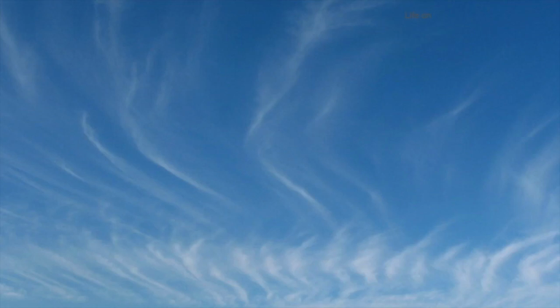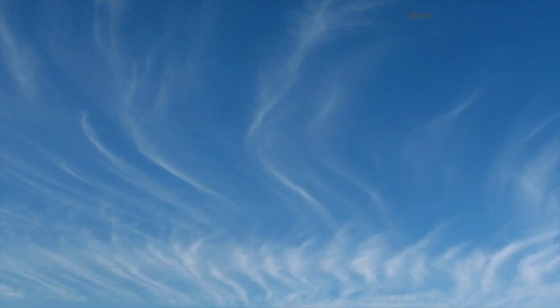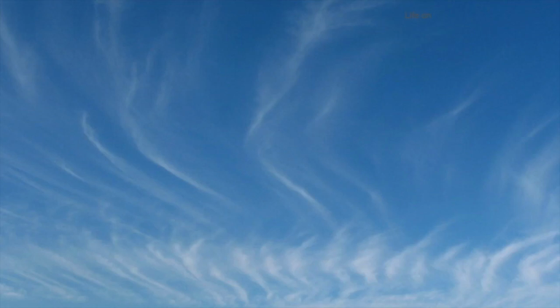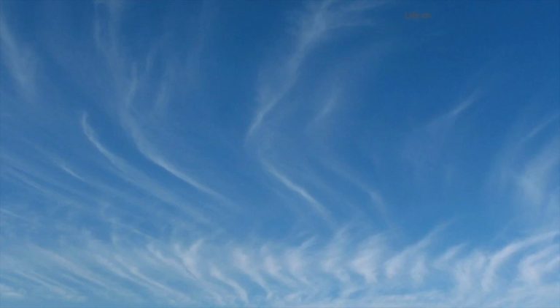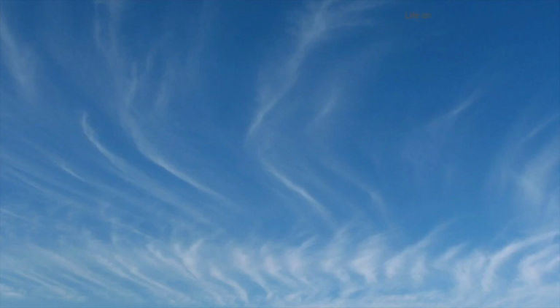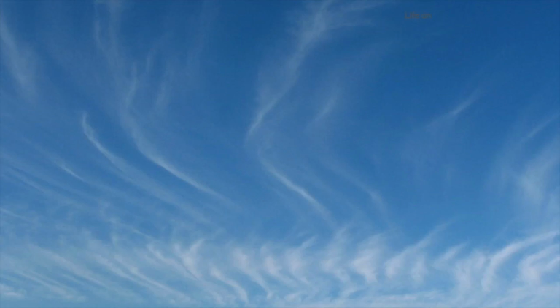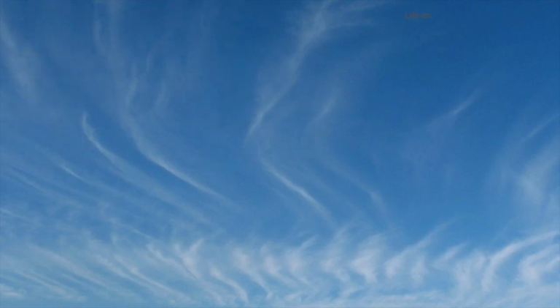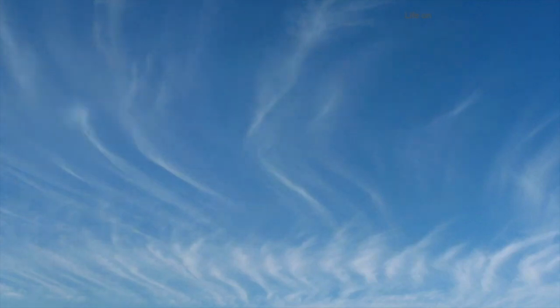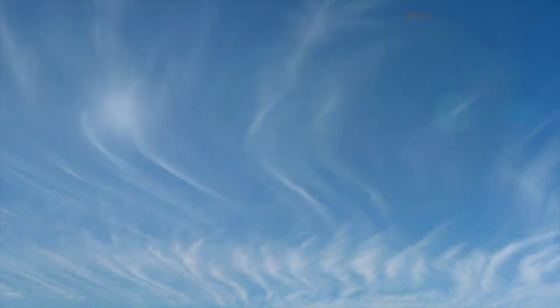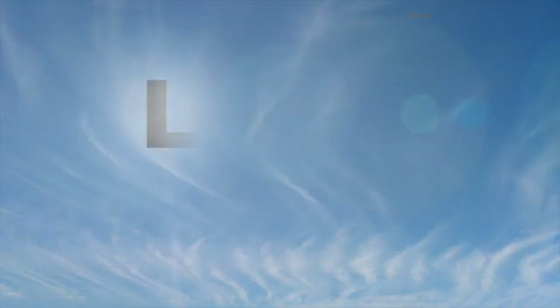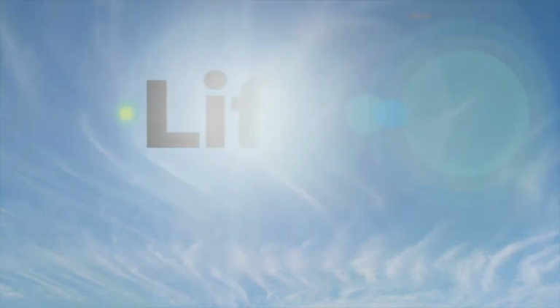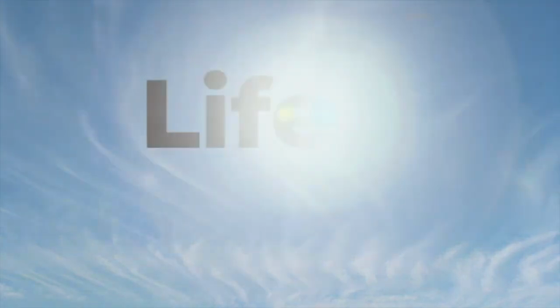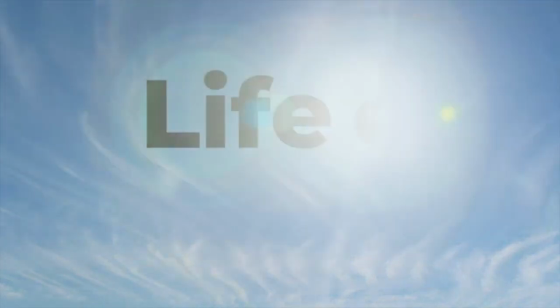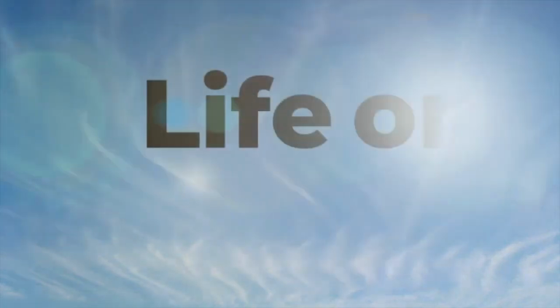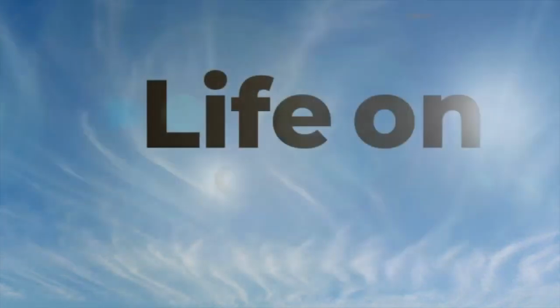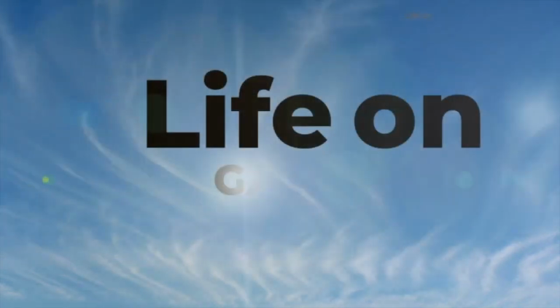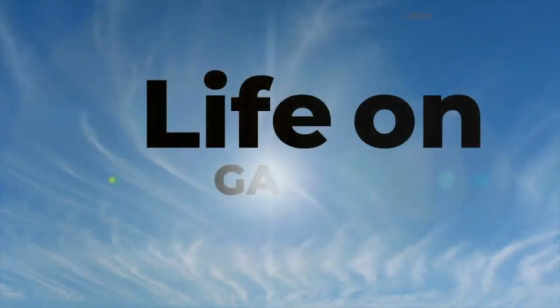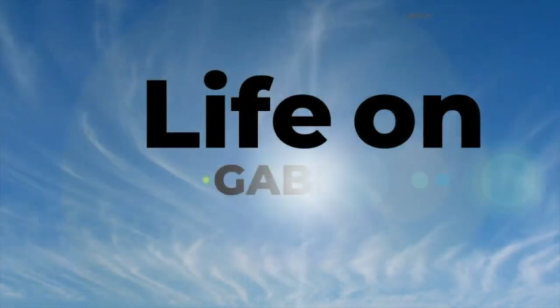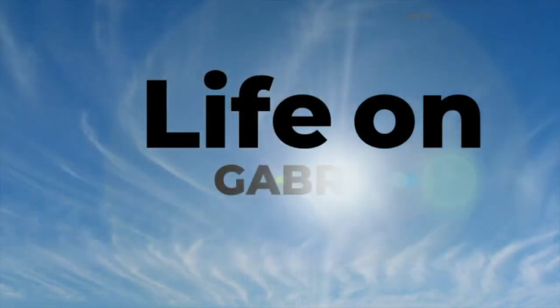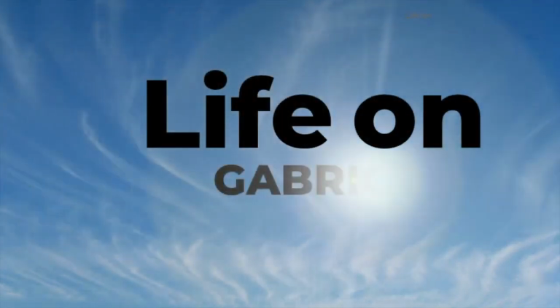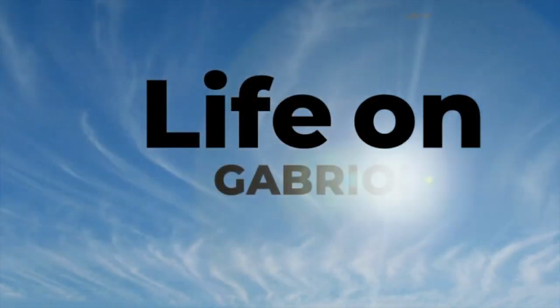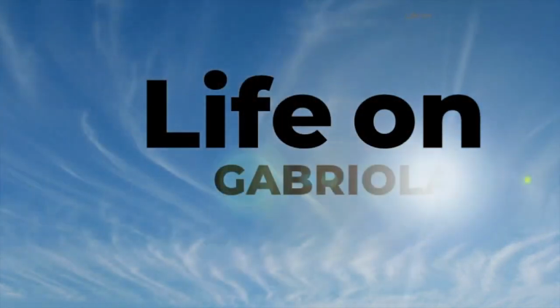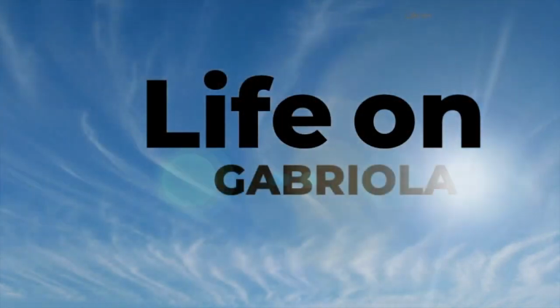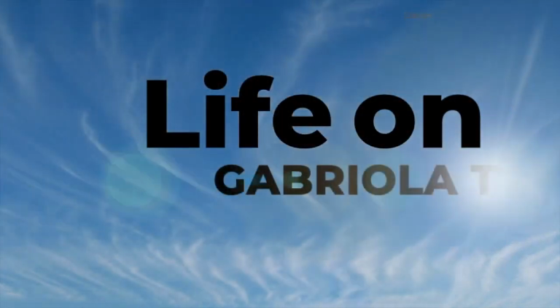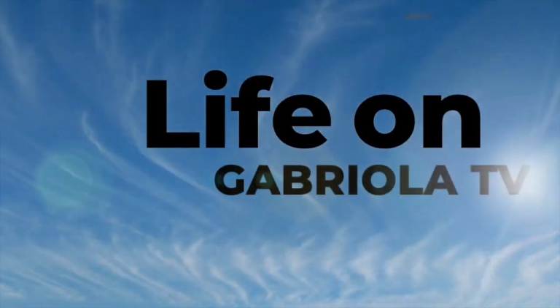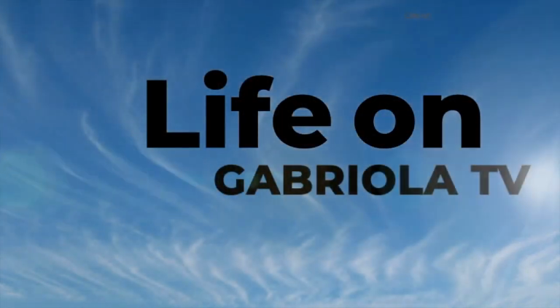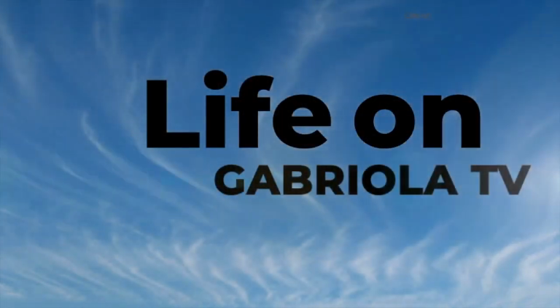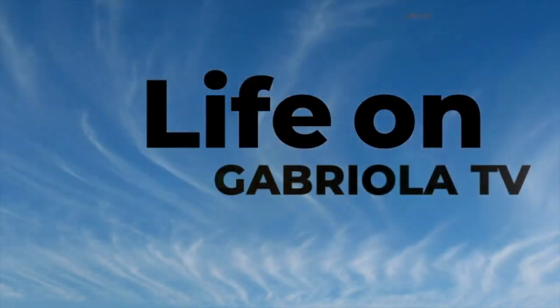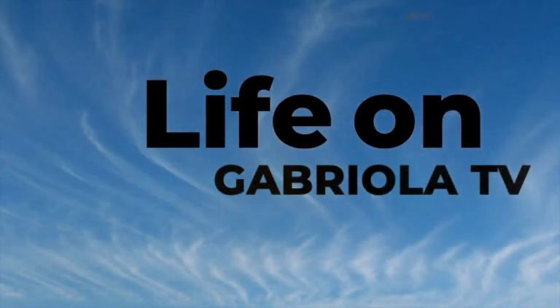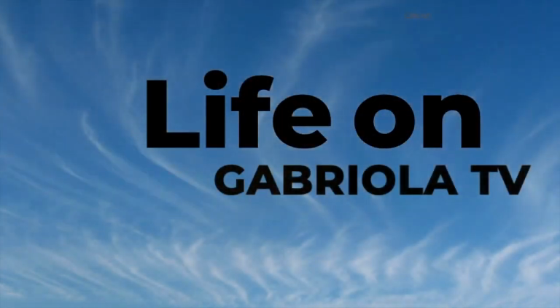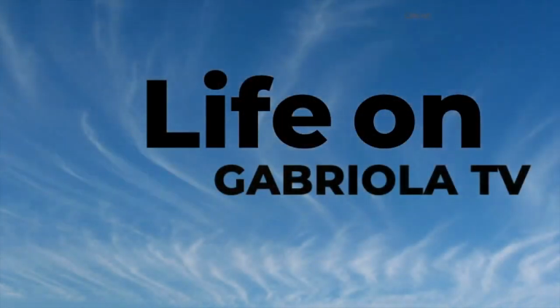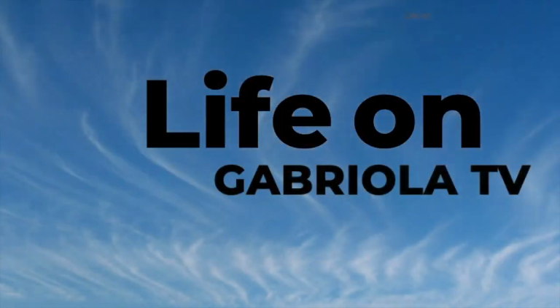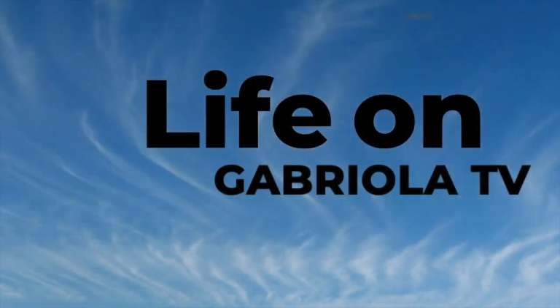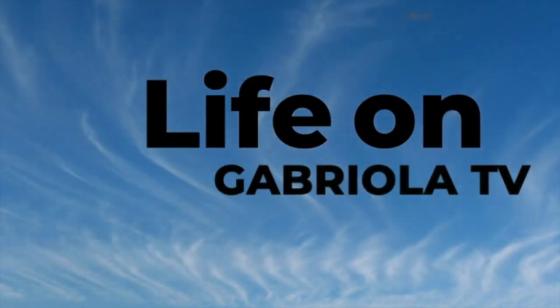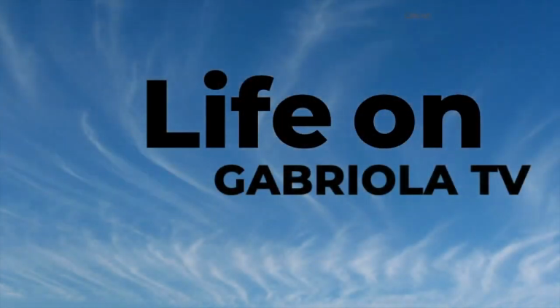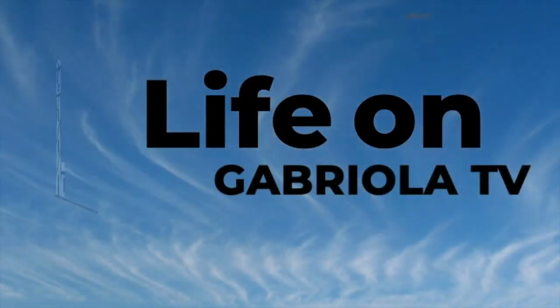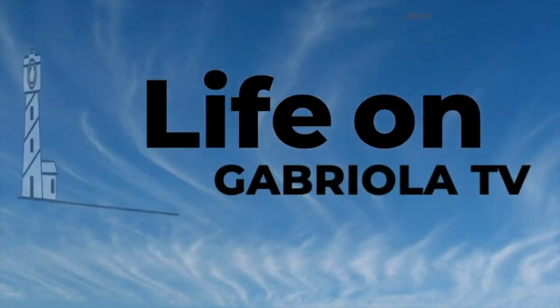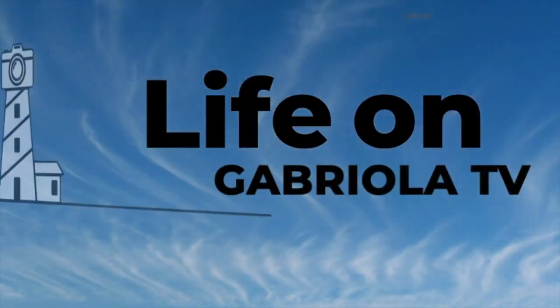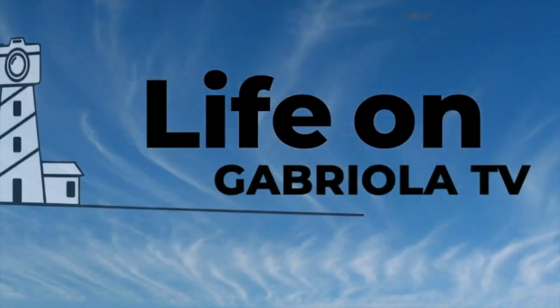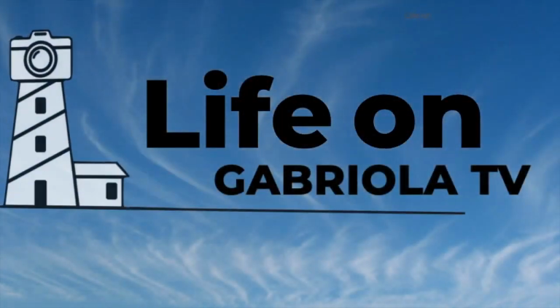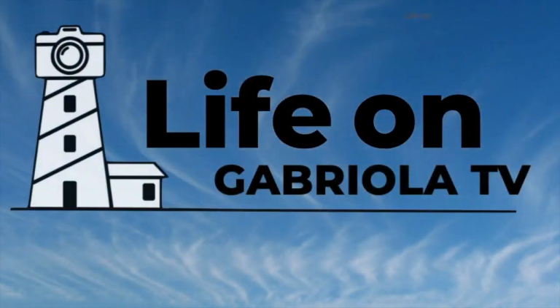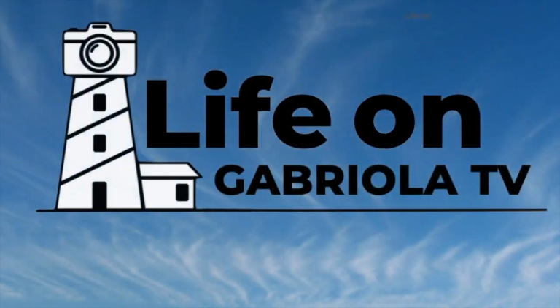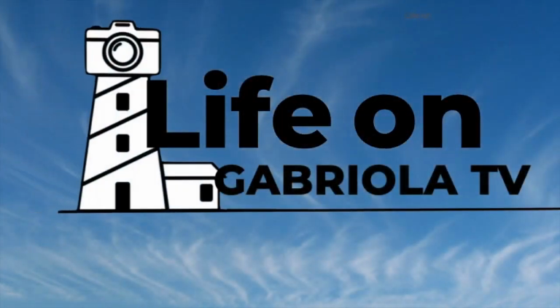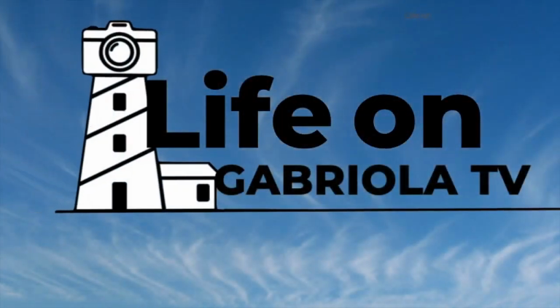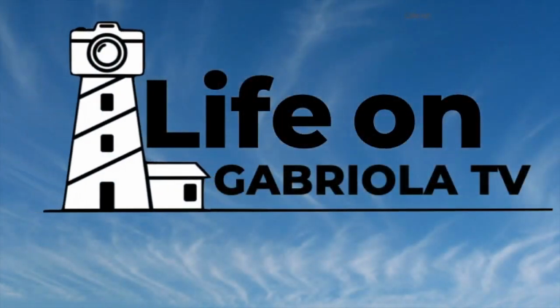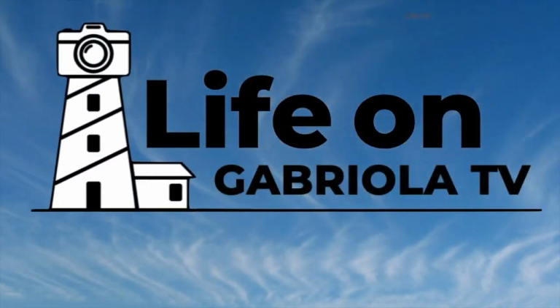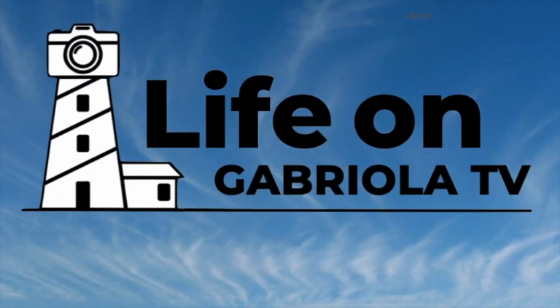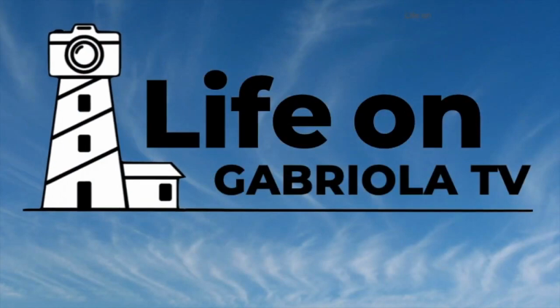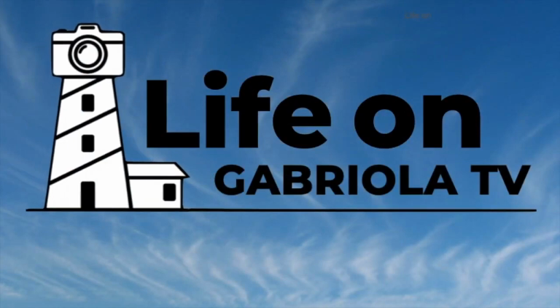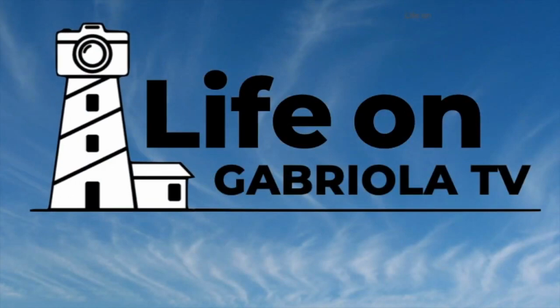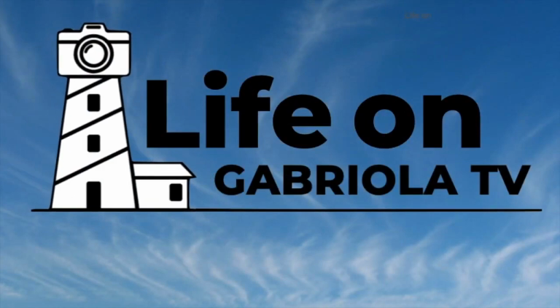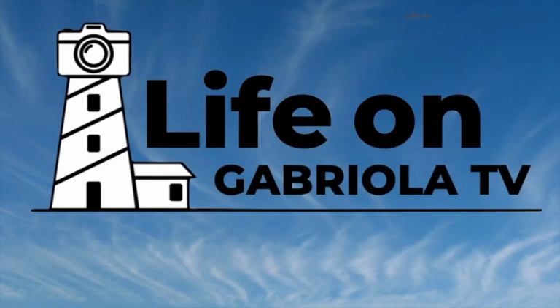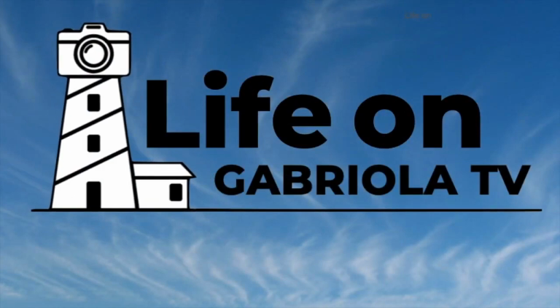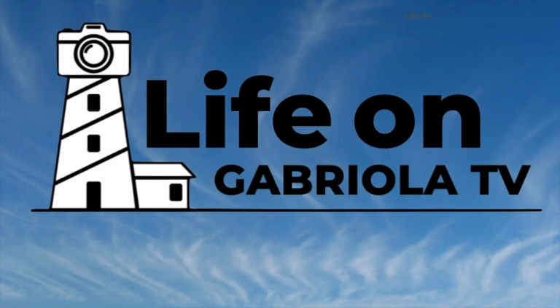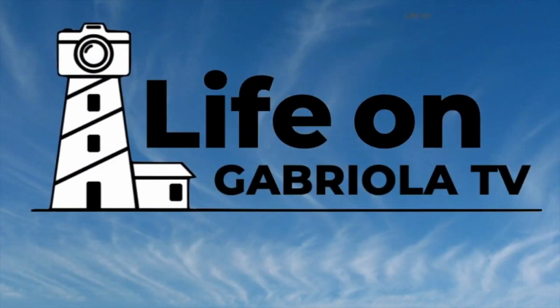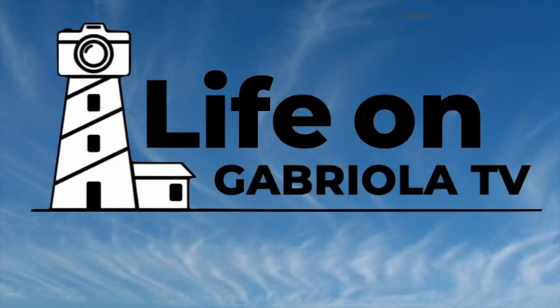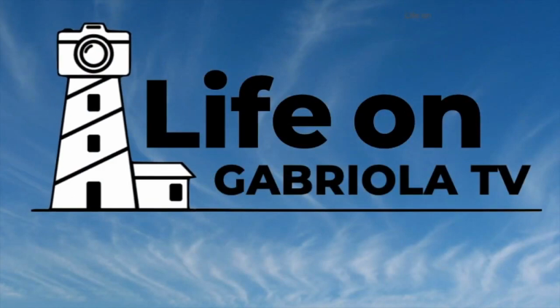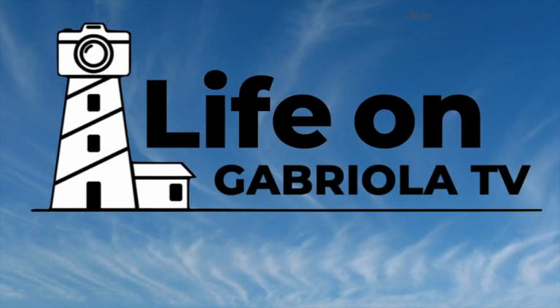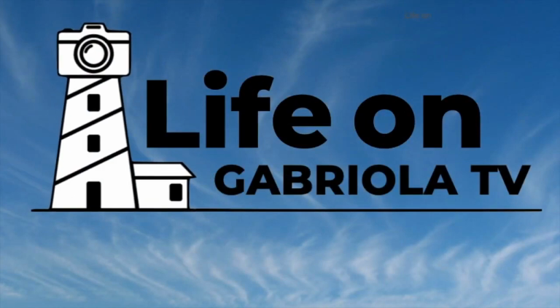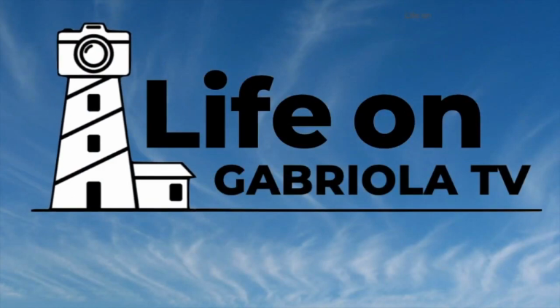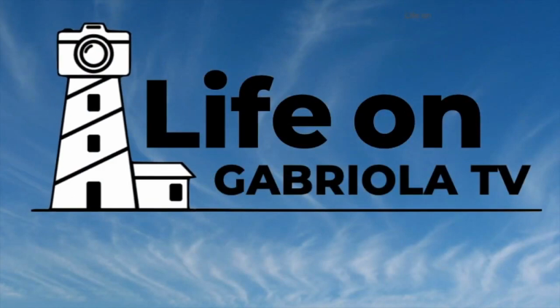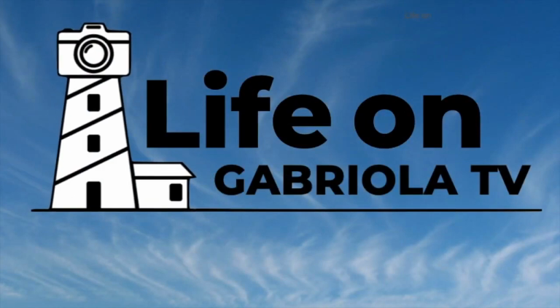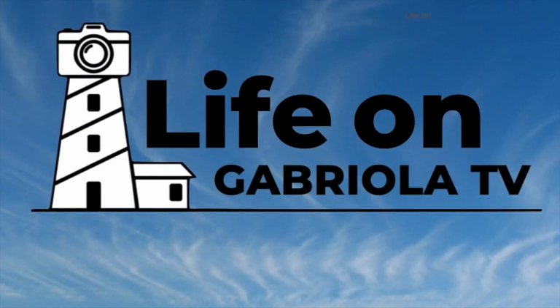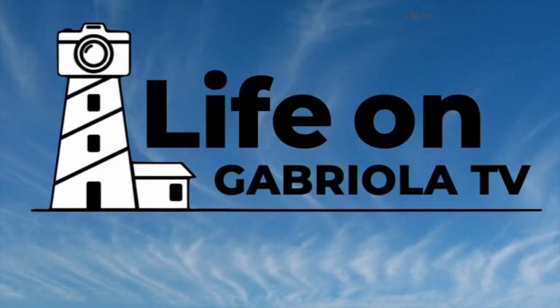You are watching Life on Gabriela TV, community television, for you, by you.